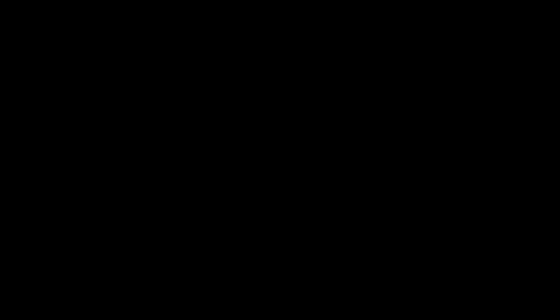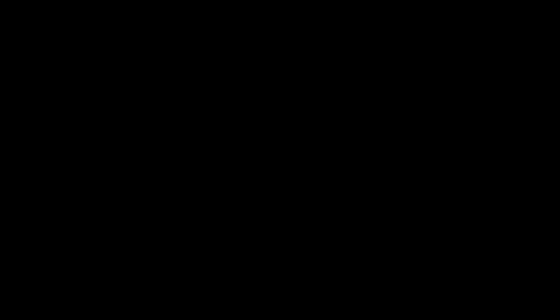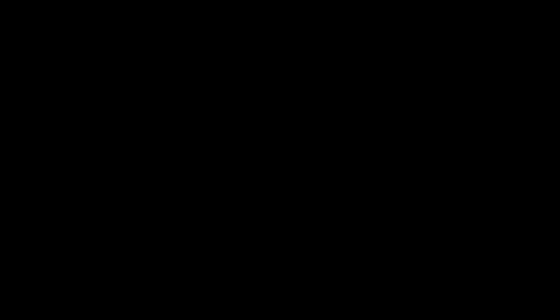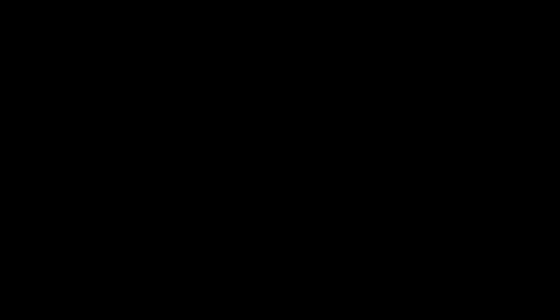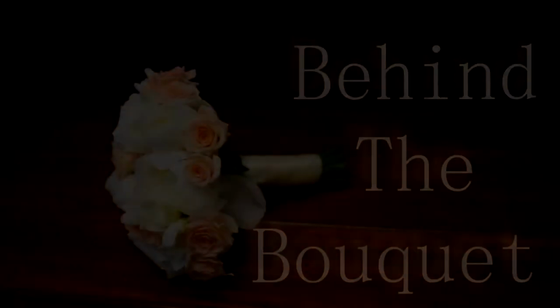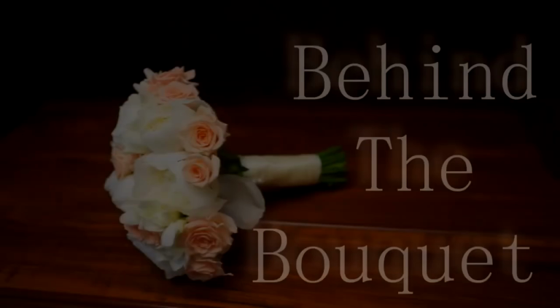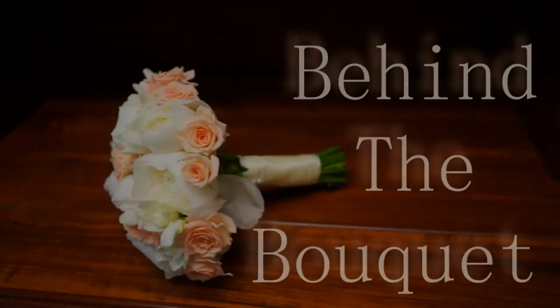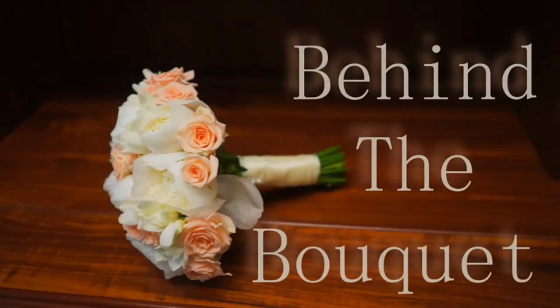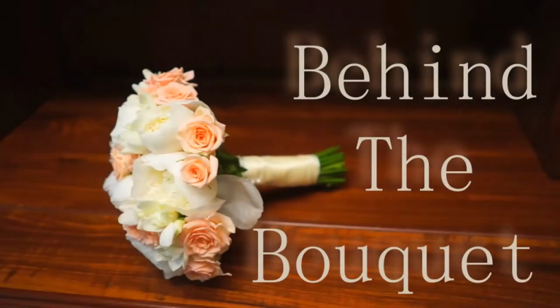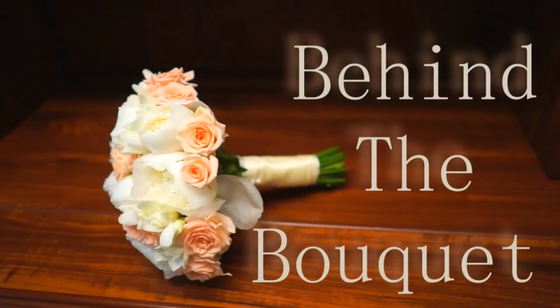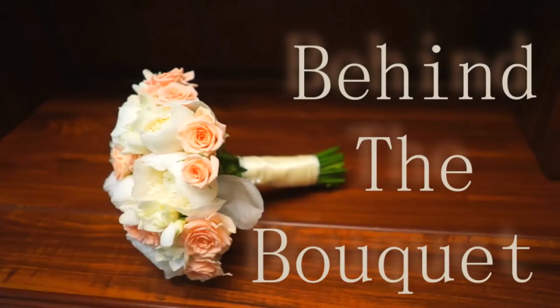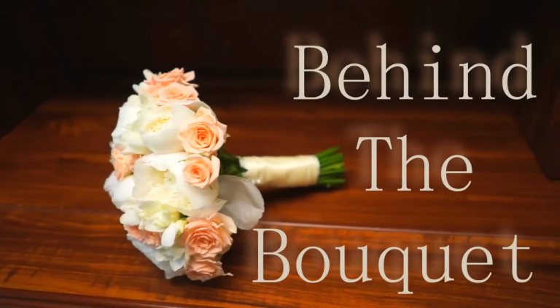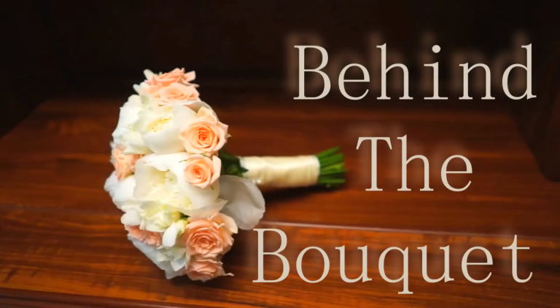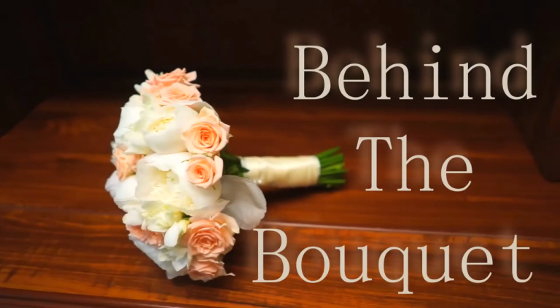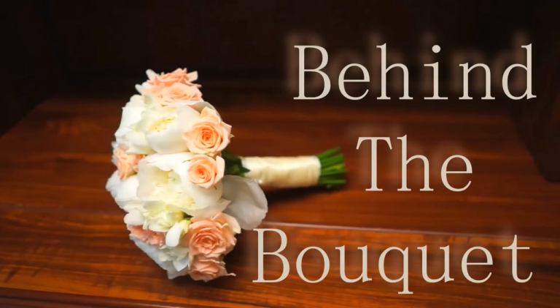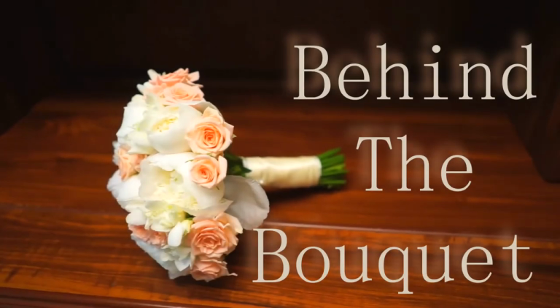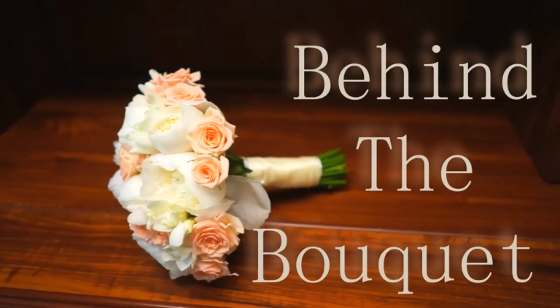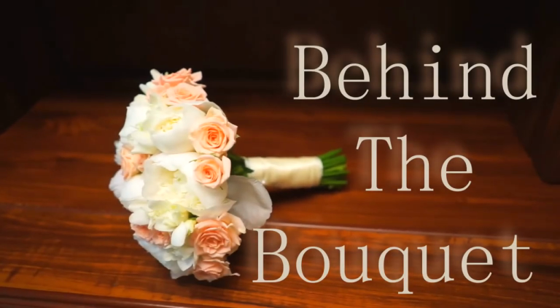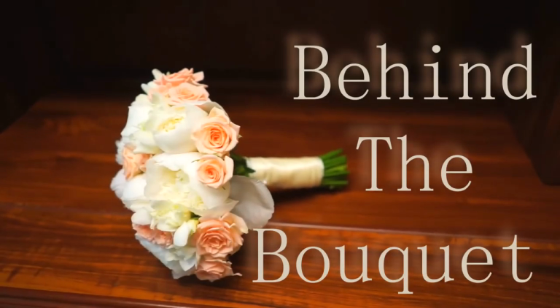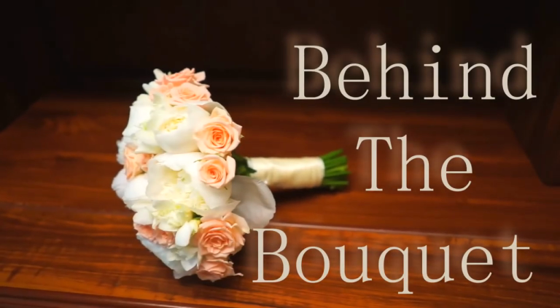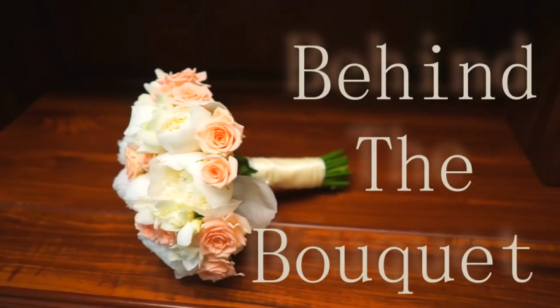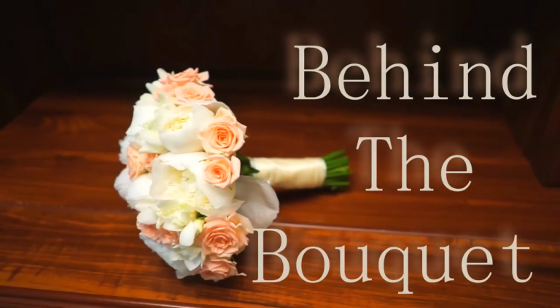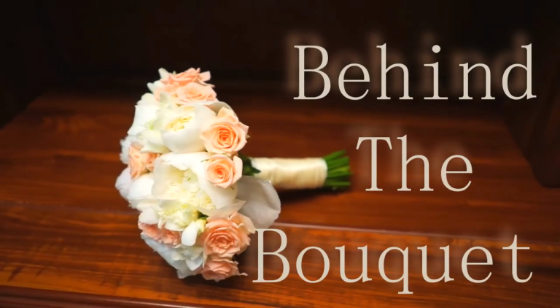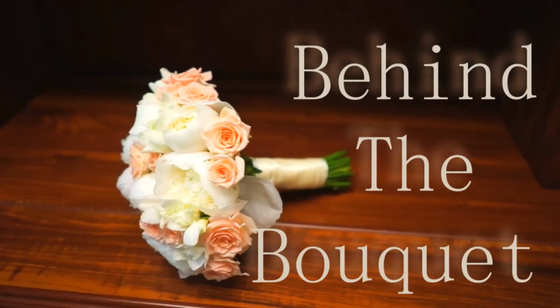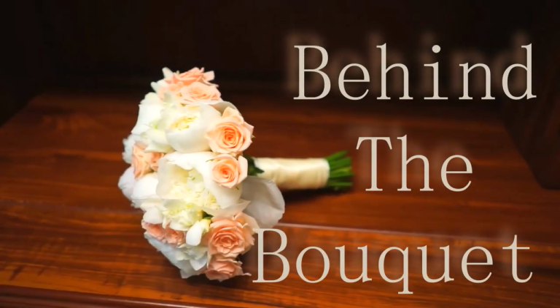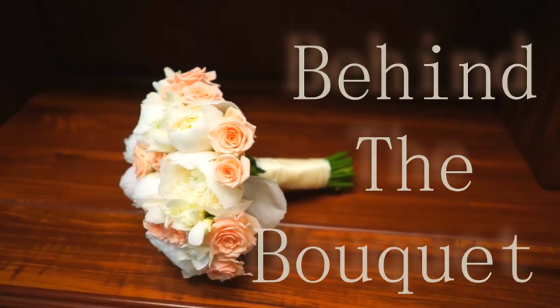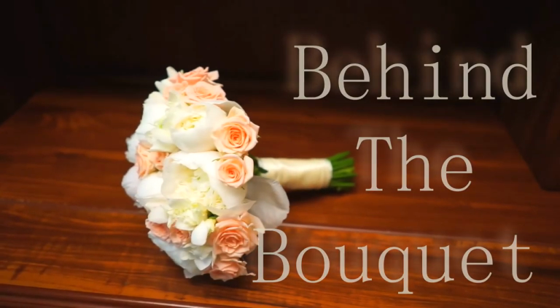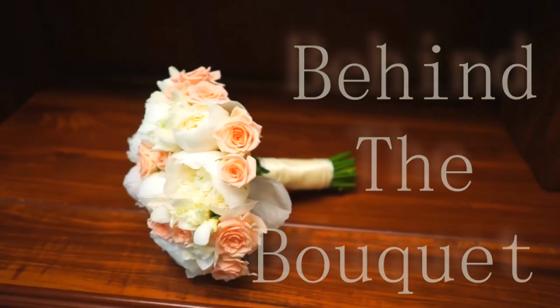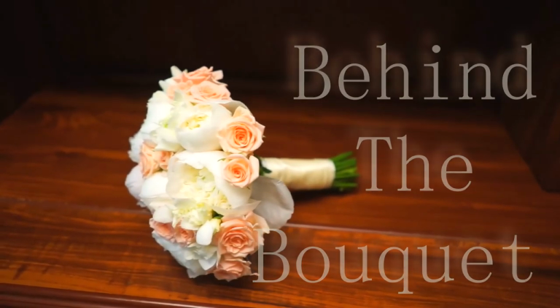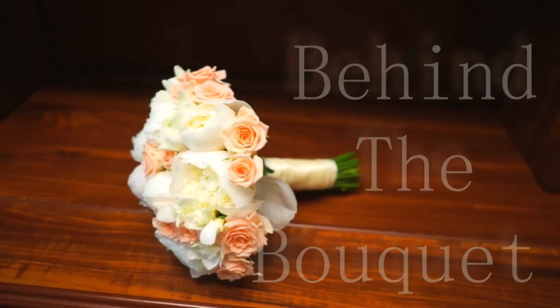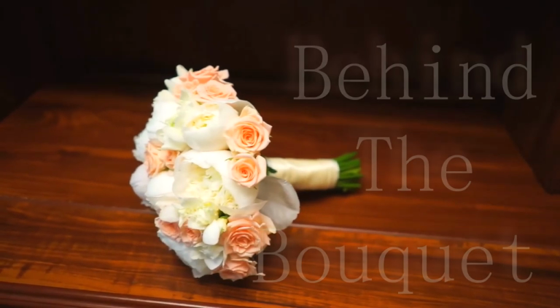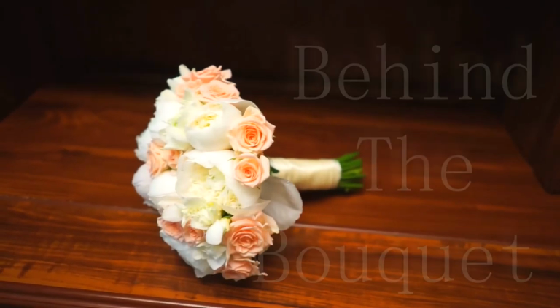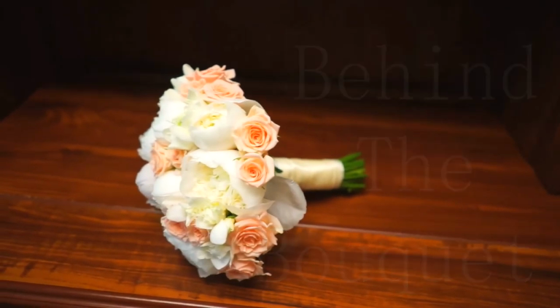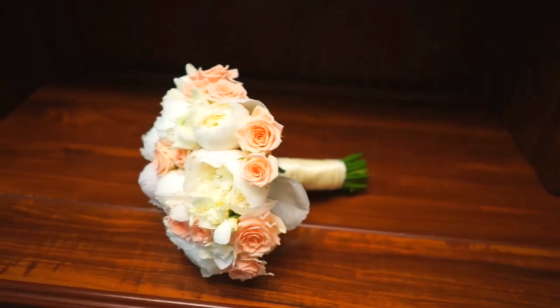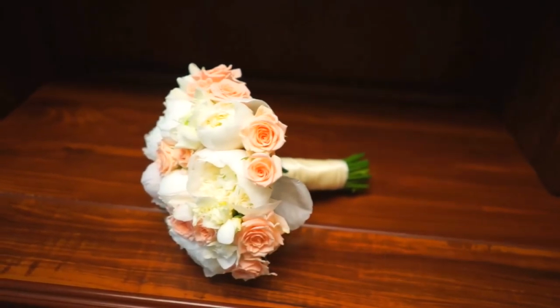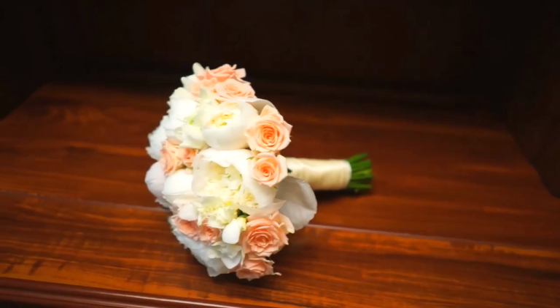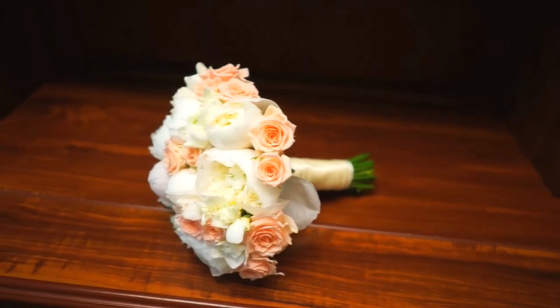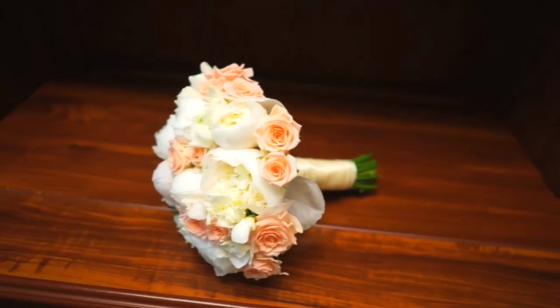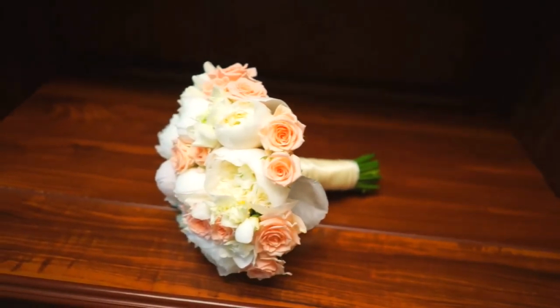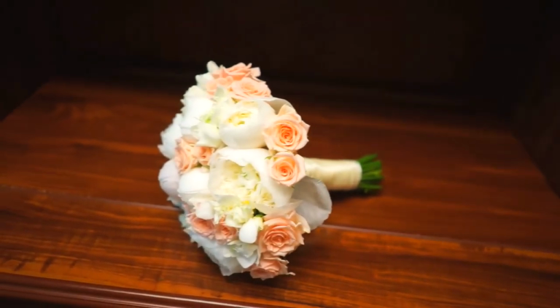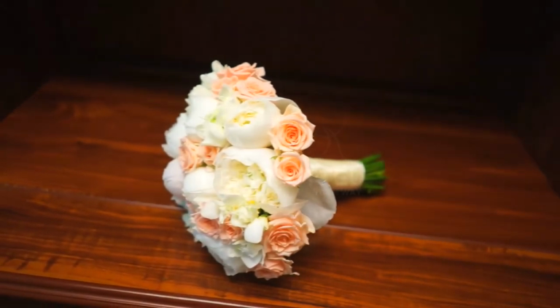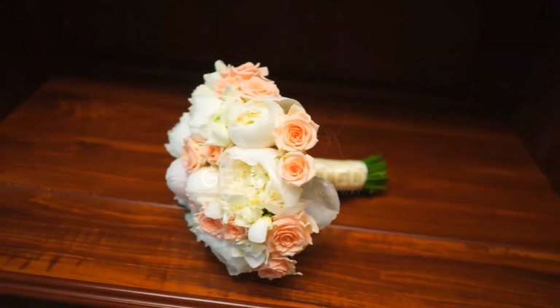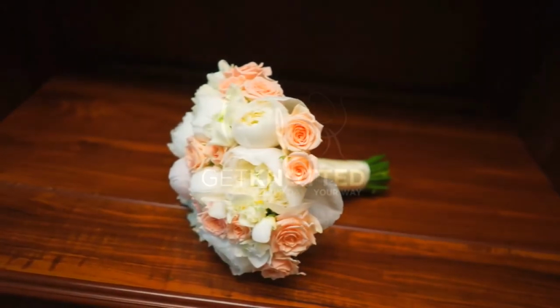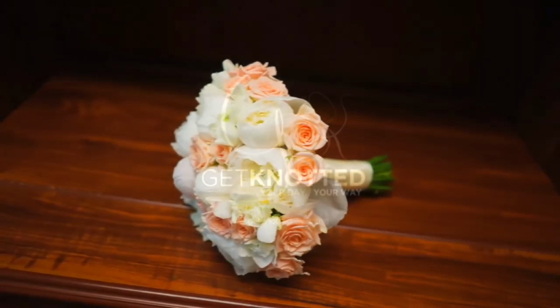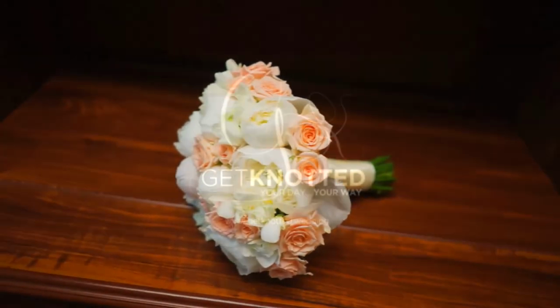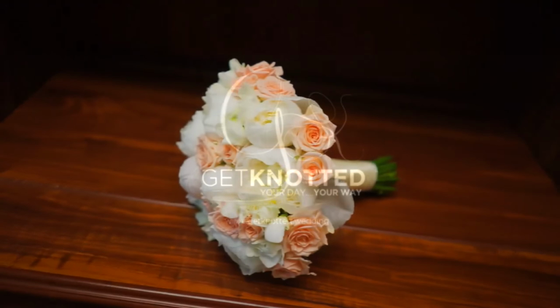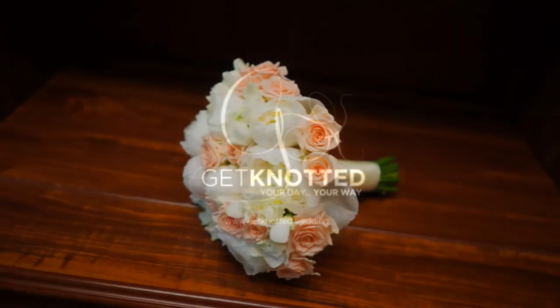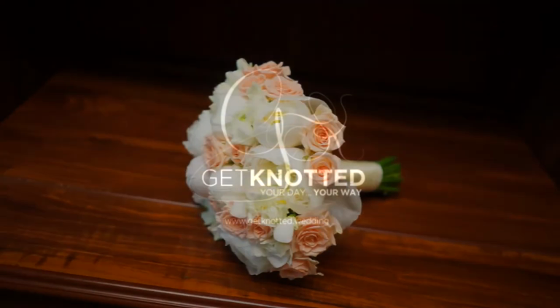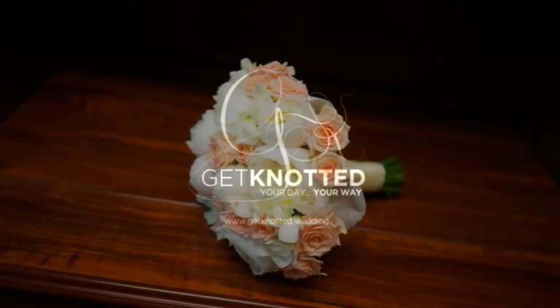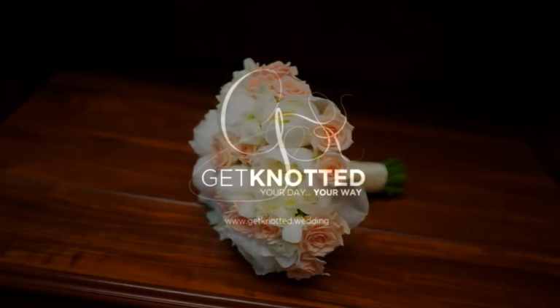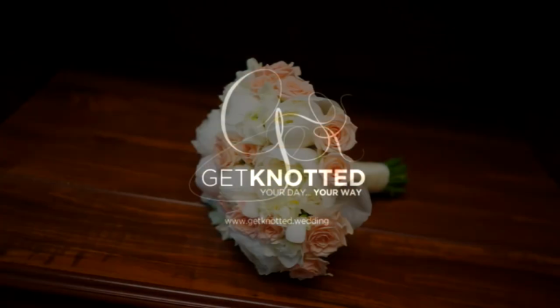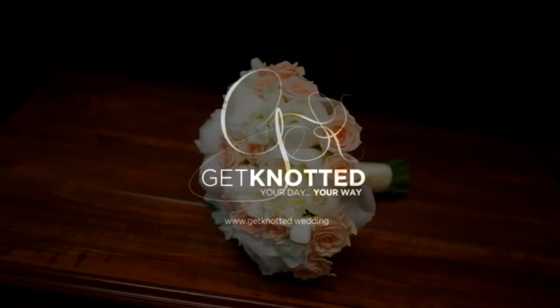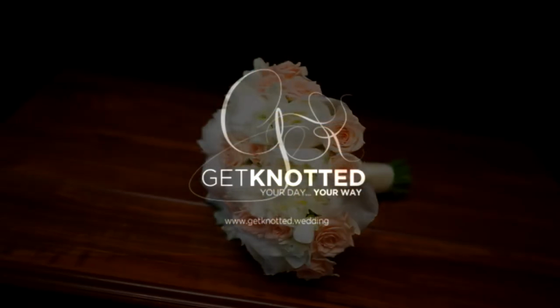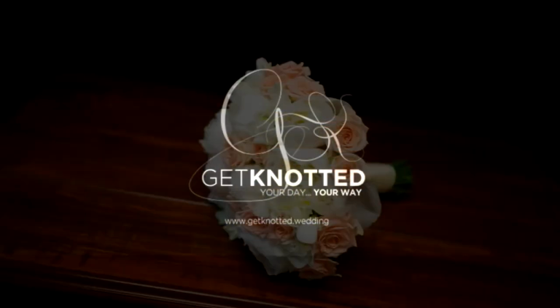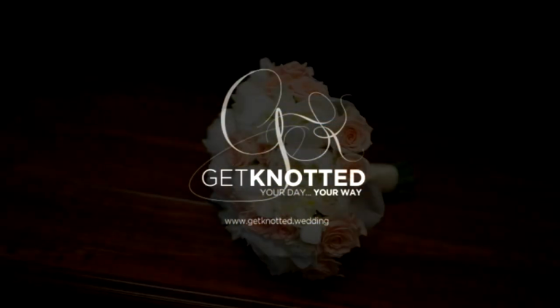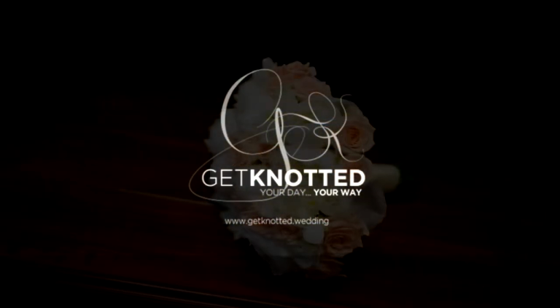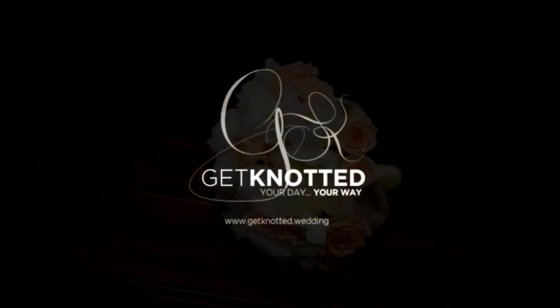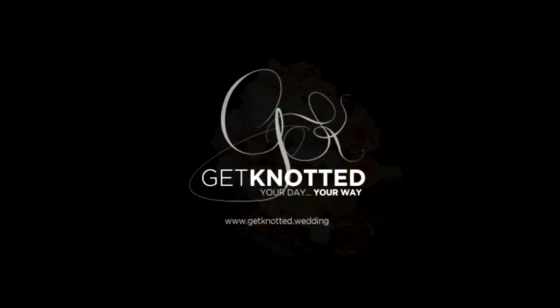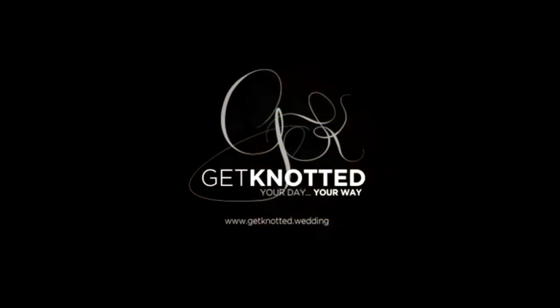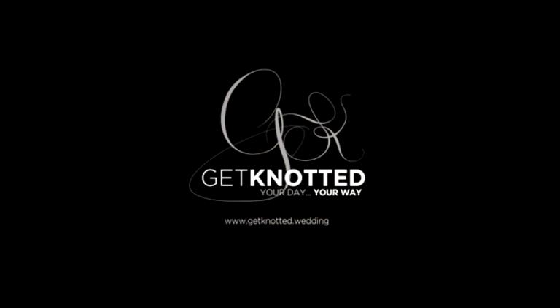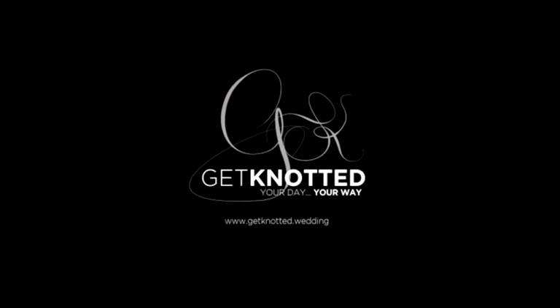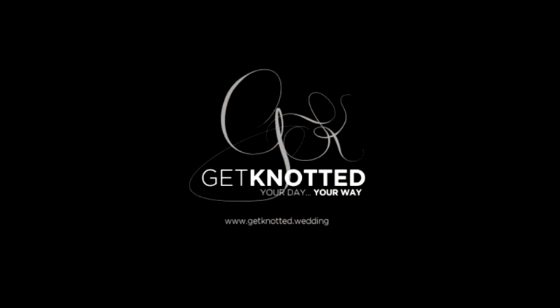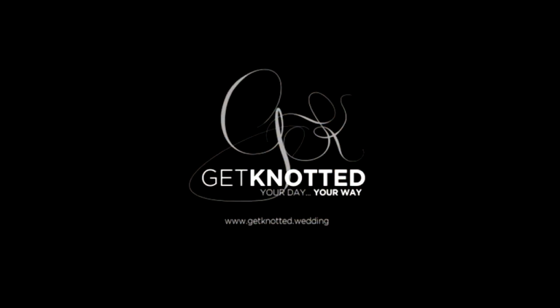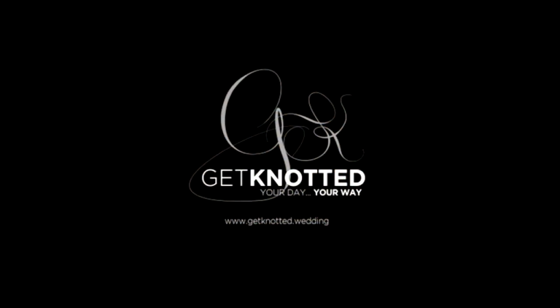Now you know how to find your venue, join us next time when we look at the ceremony and all the different ways that you can say I do.